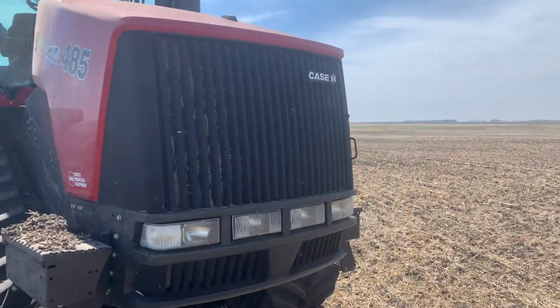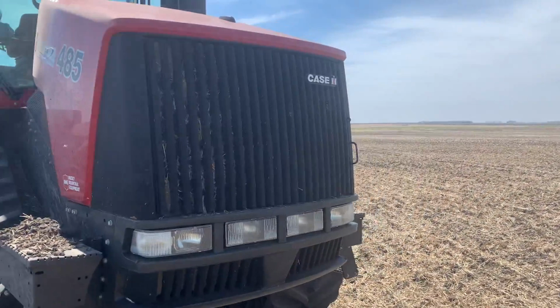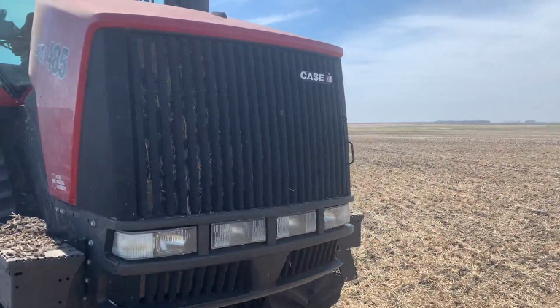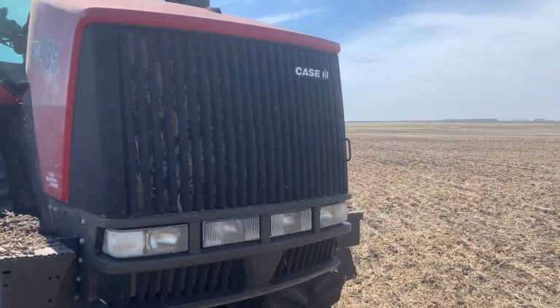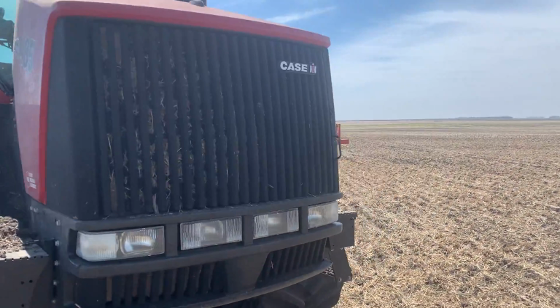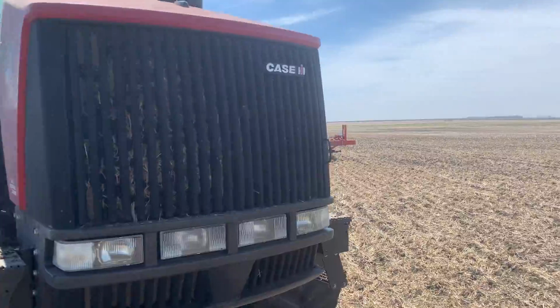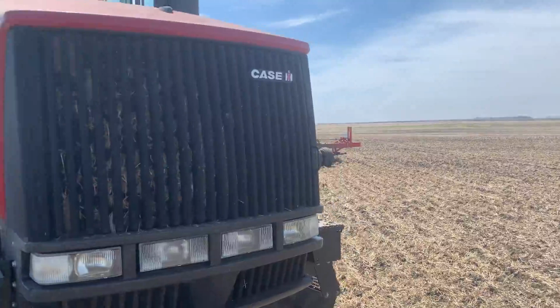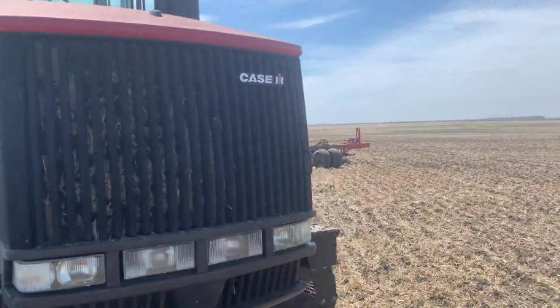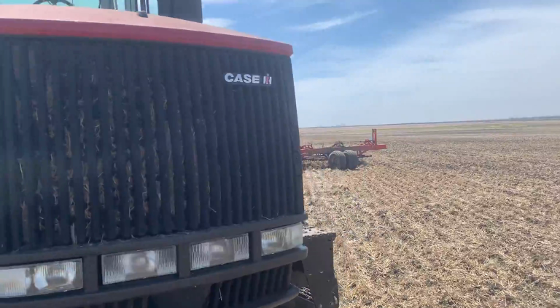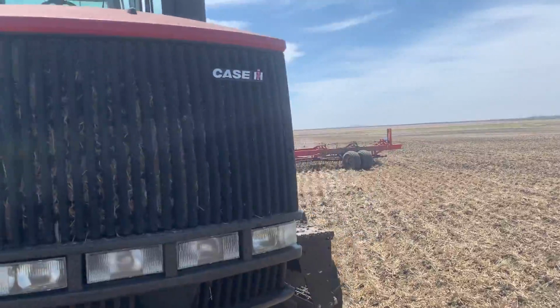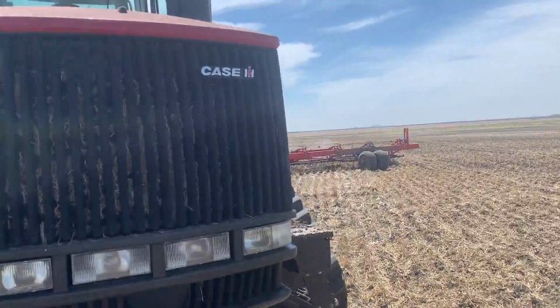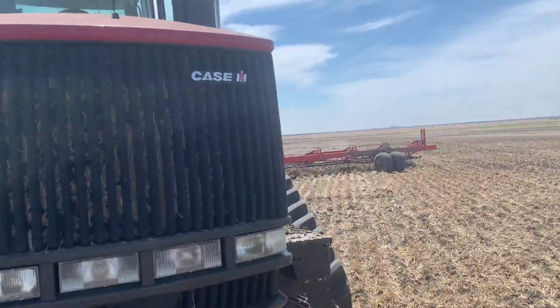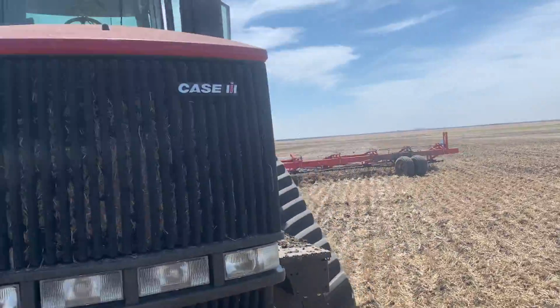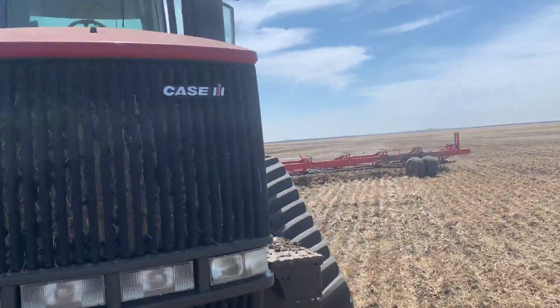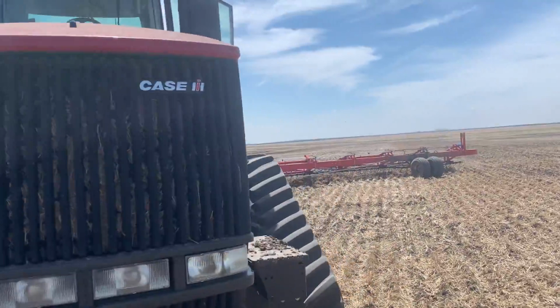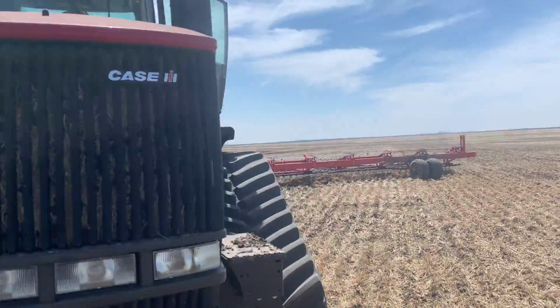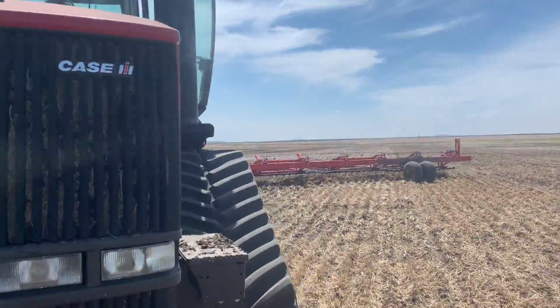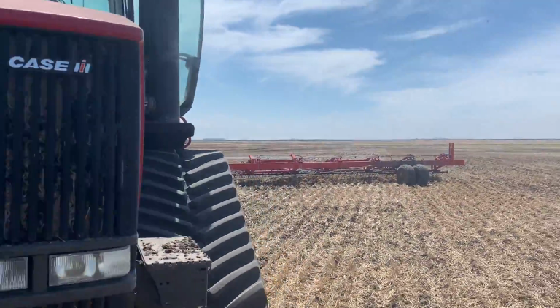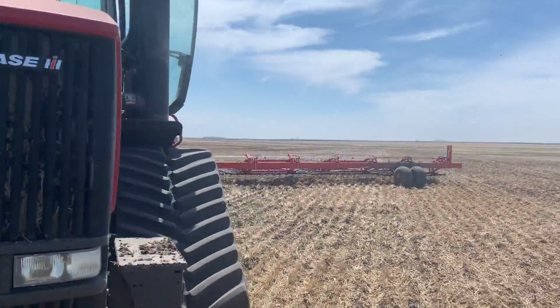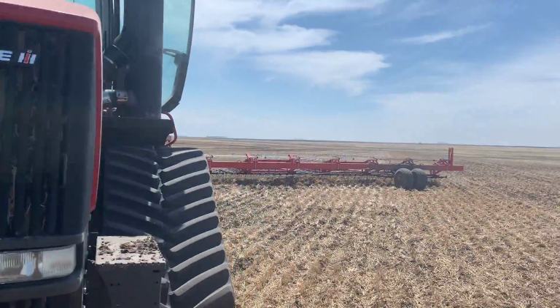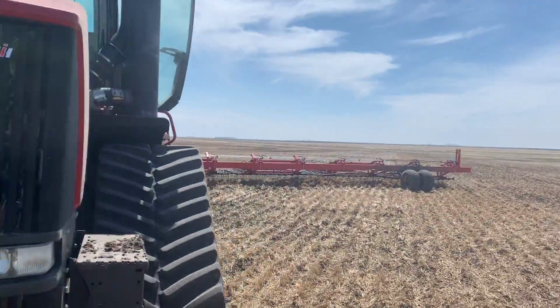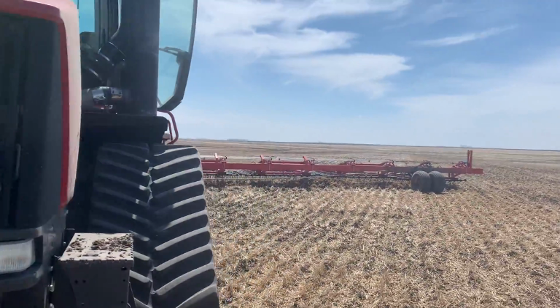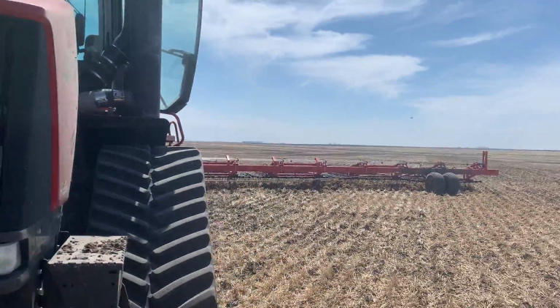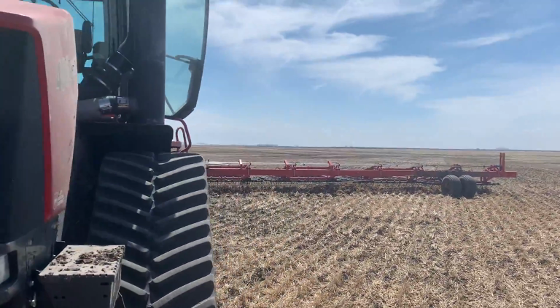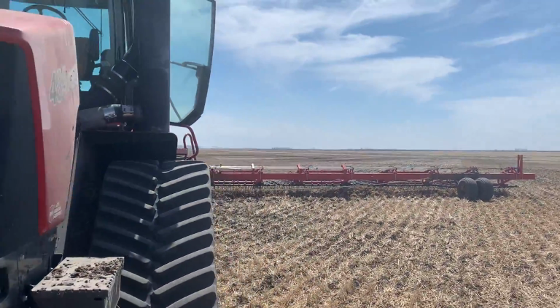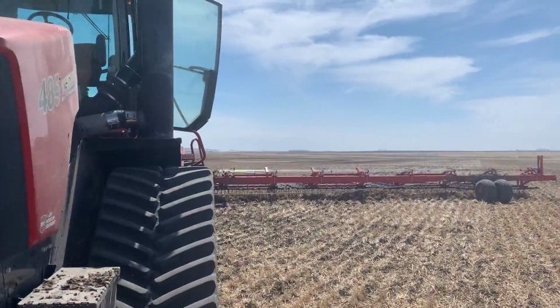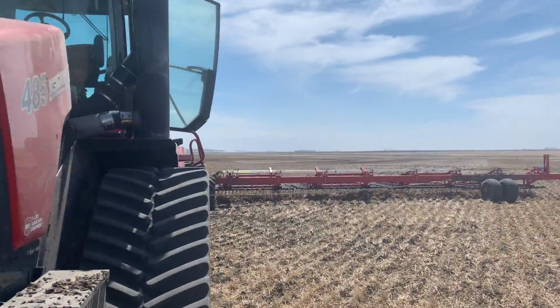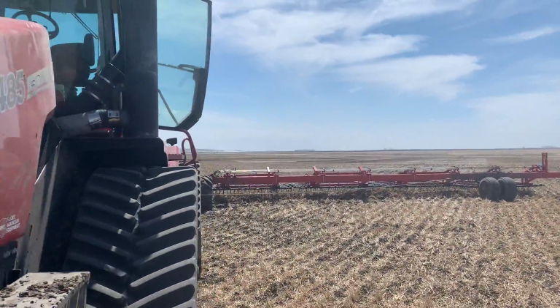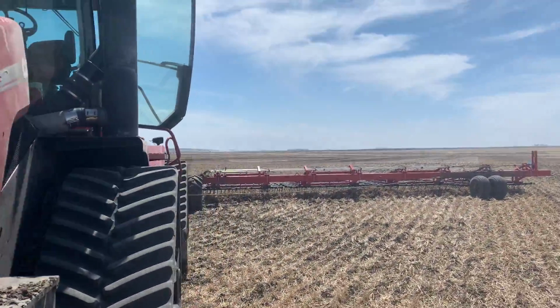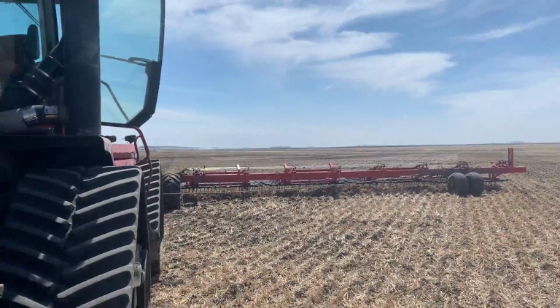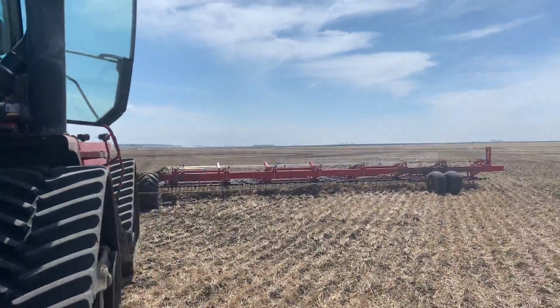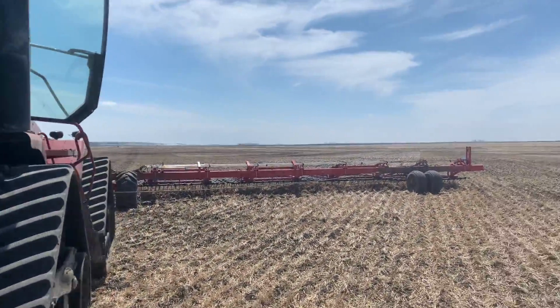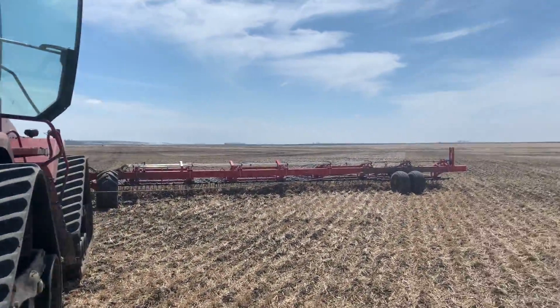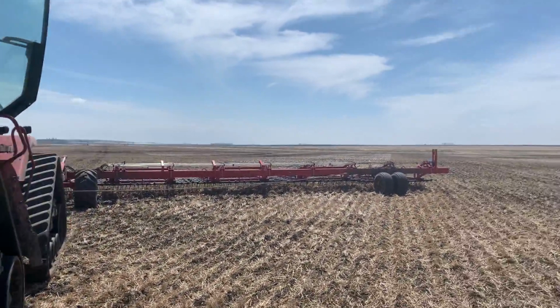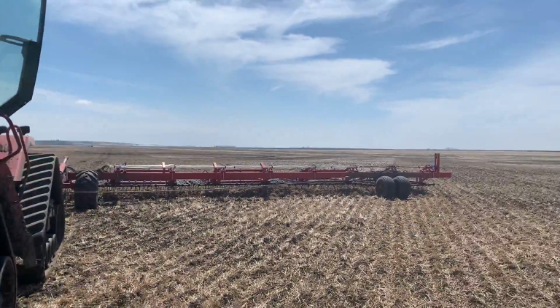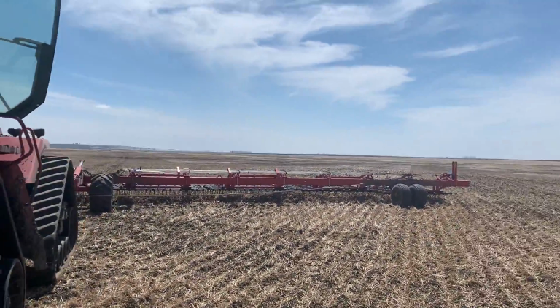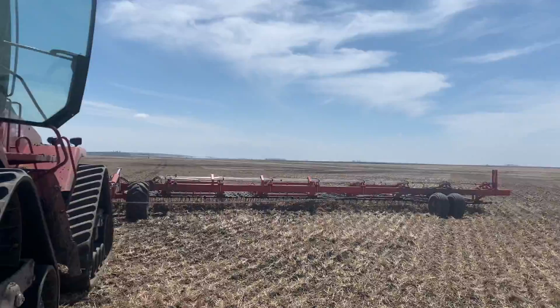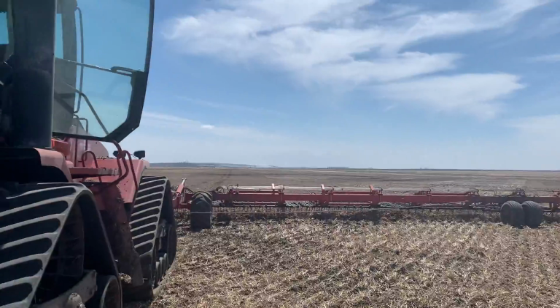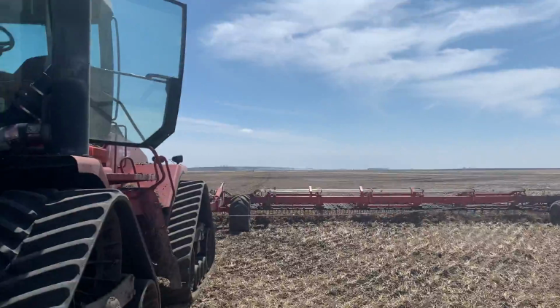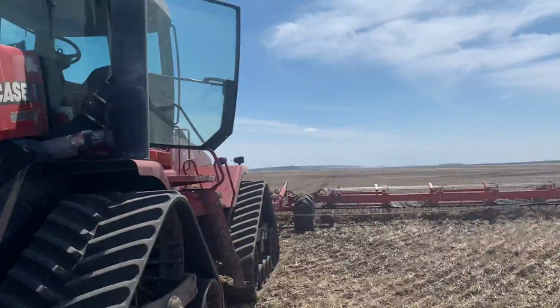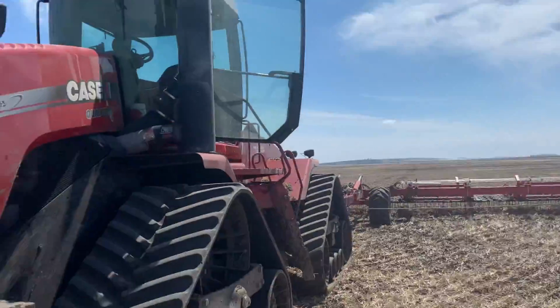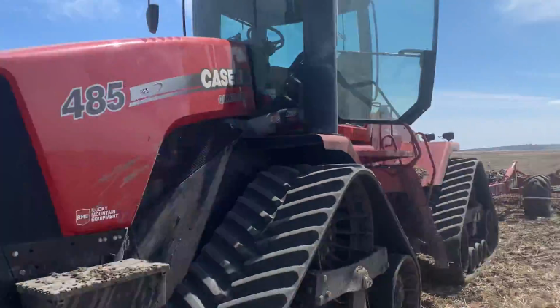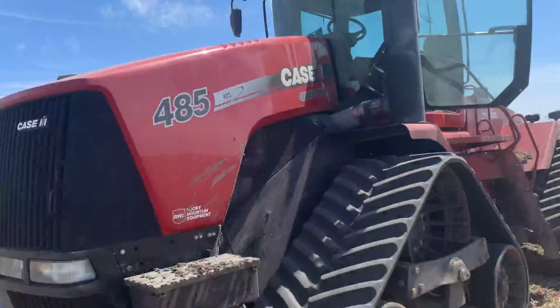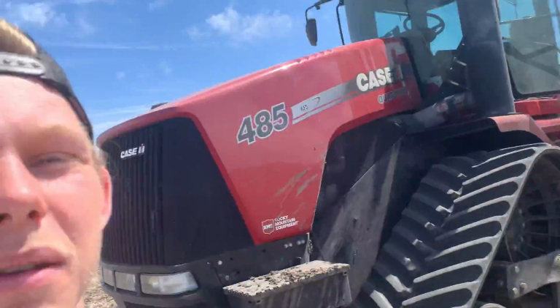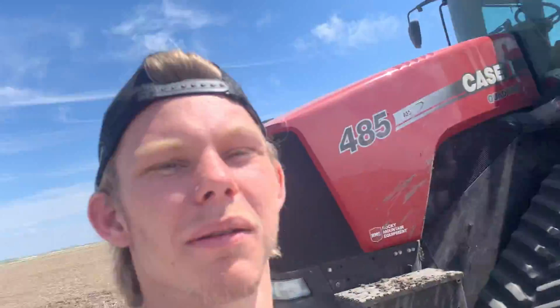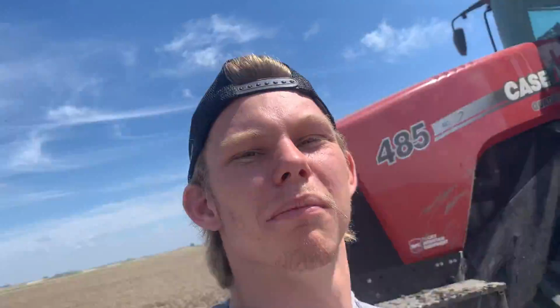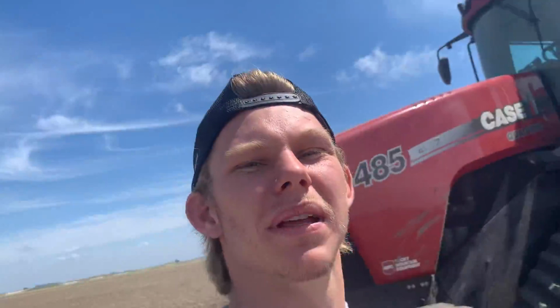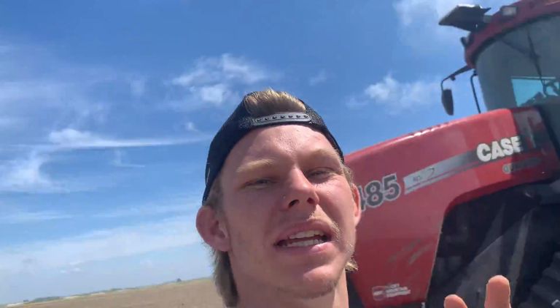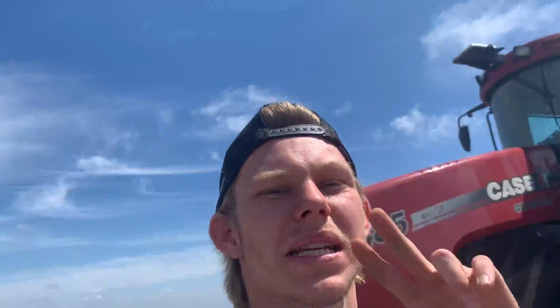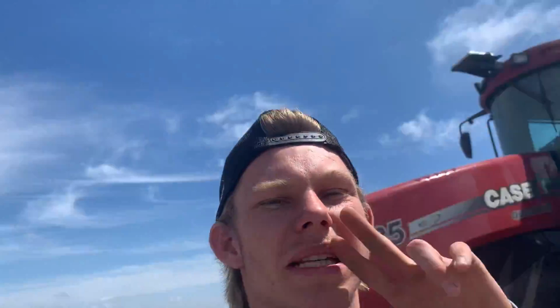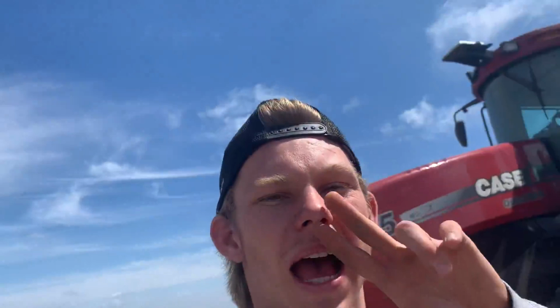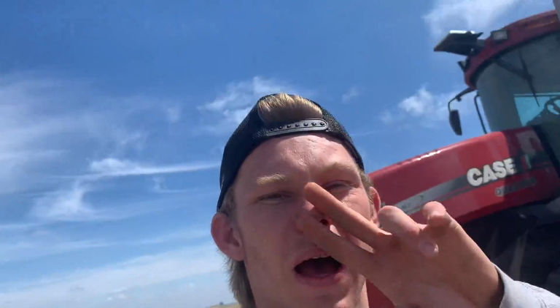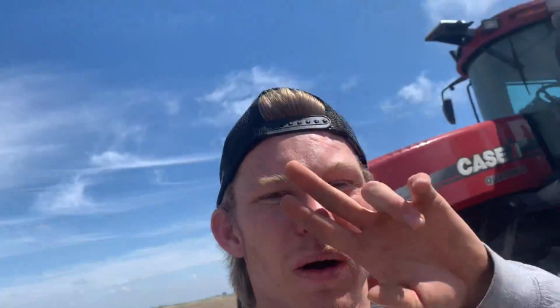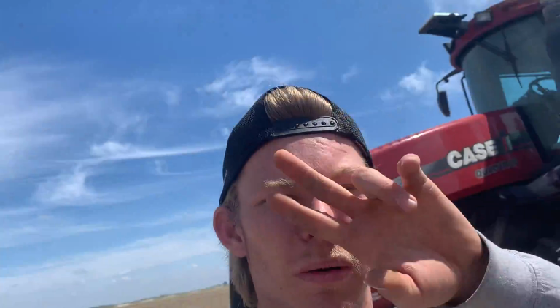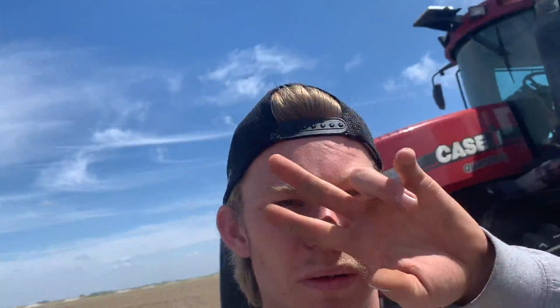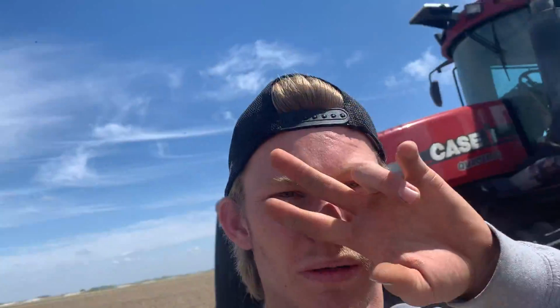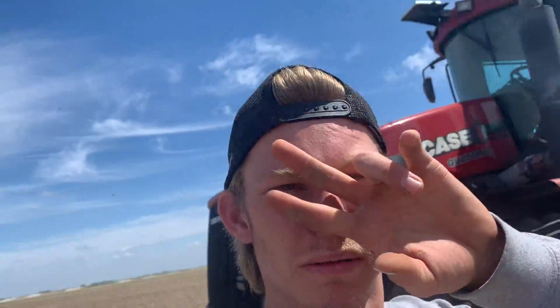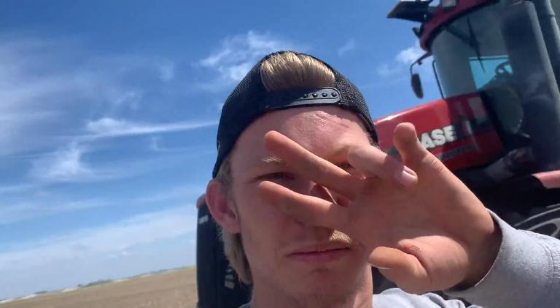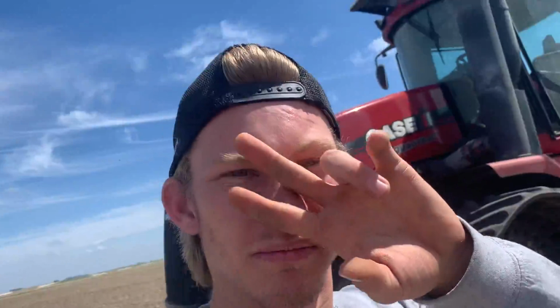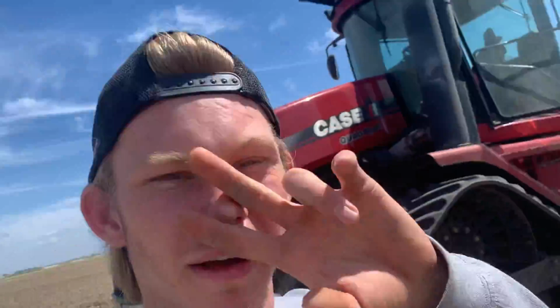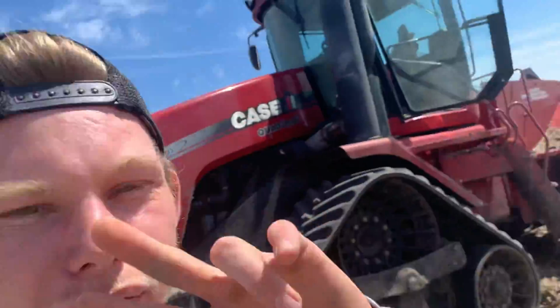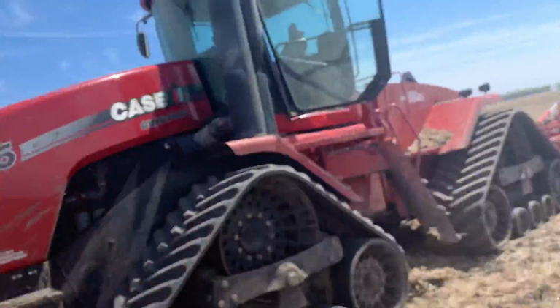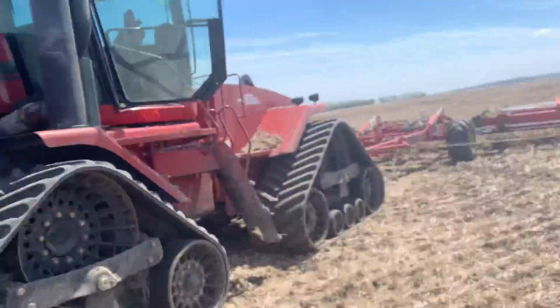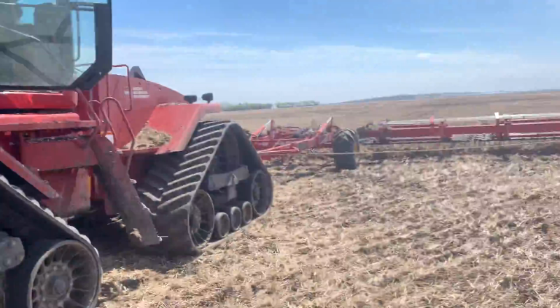Haven't gotten stuck yet, almost got stuck yesterday once. Peace out, my fam.